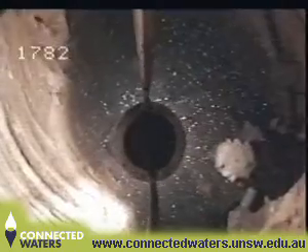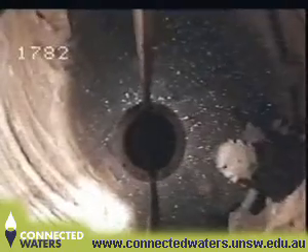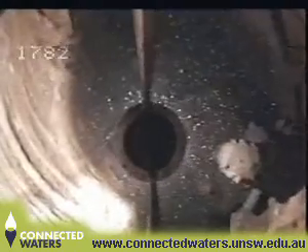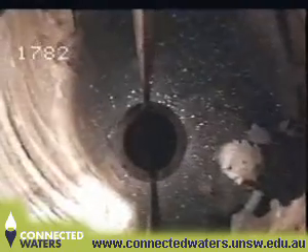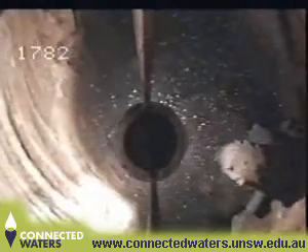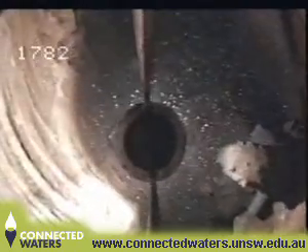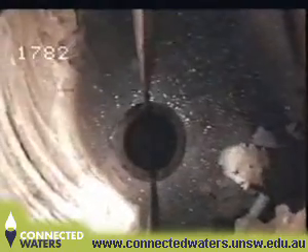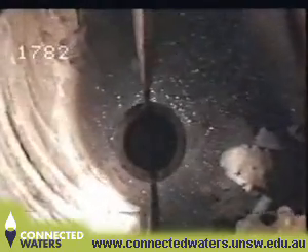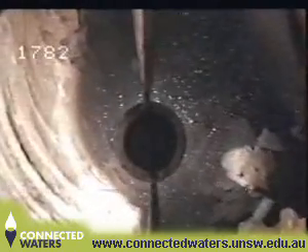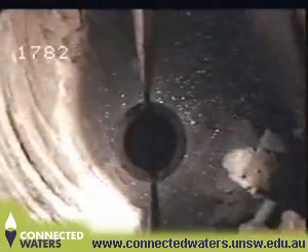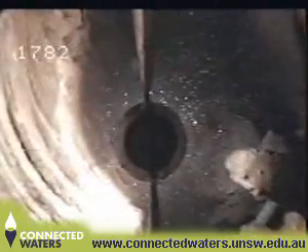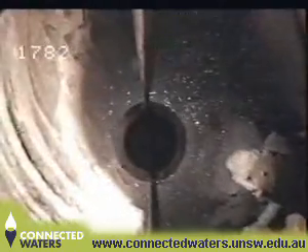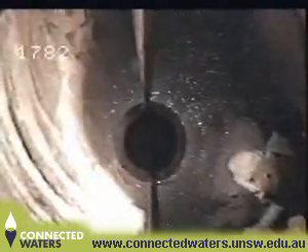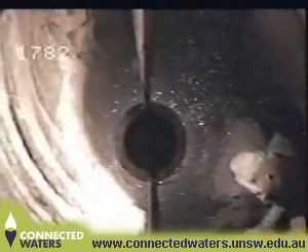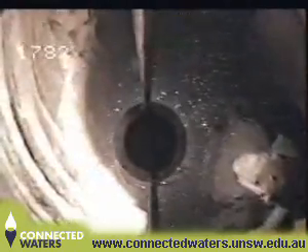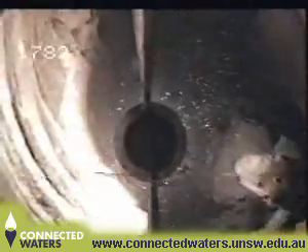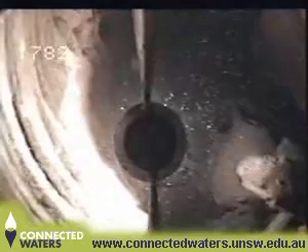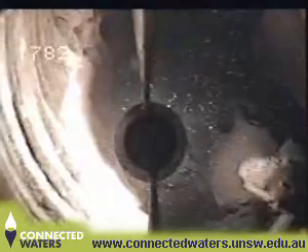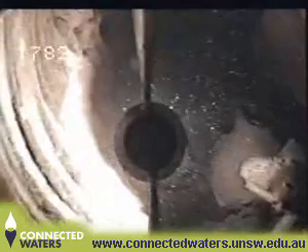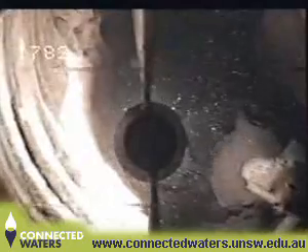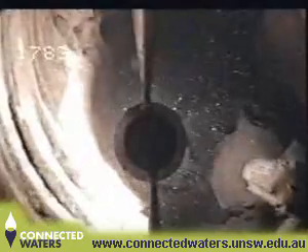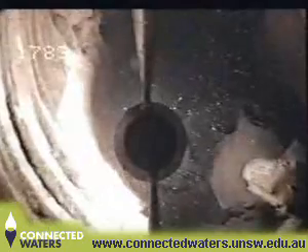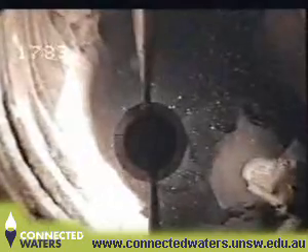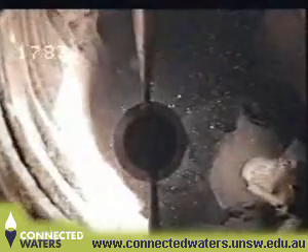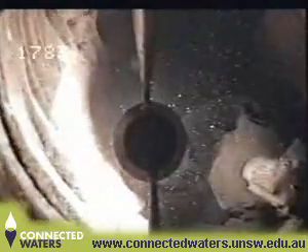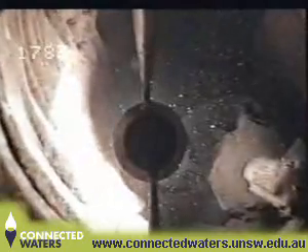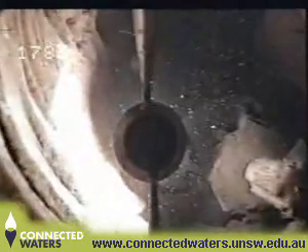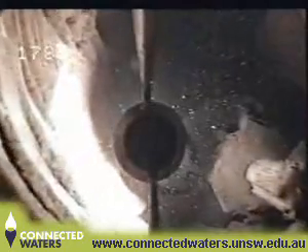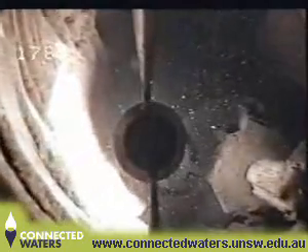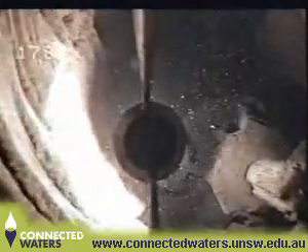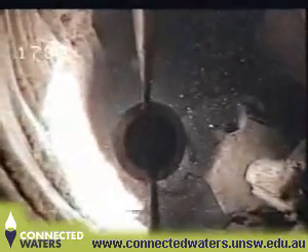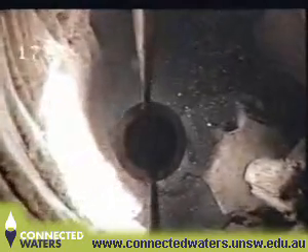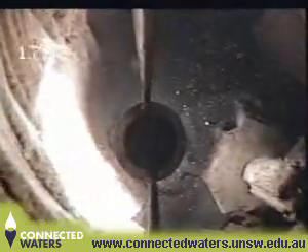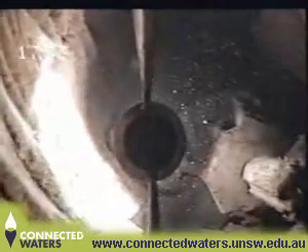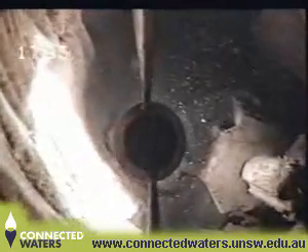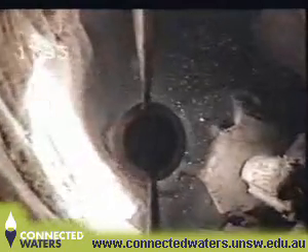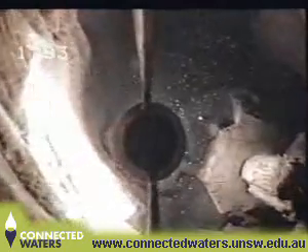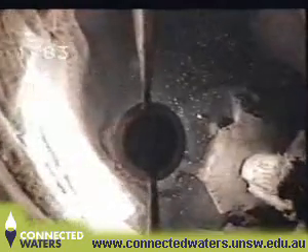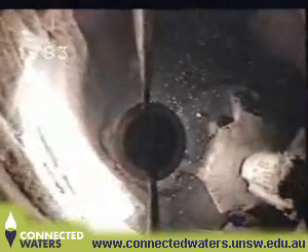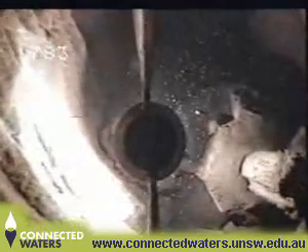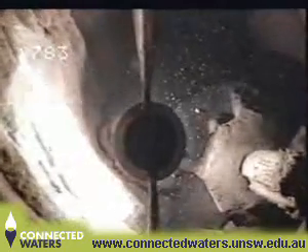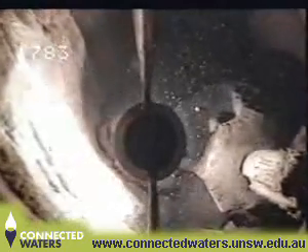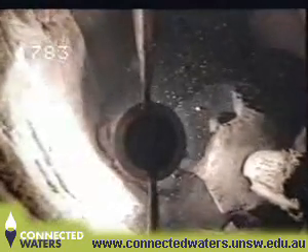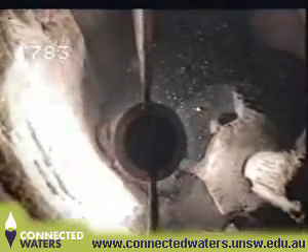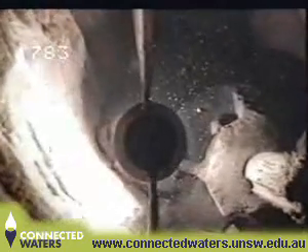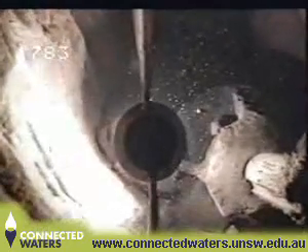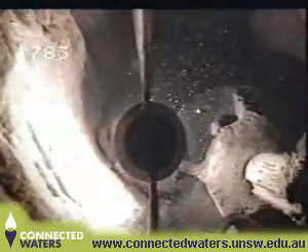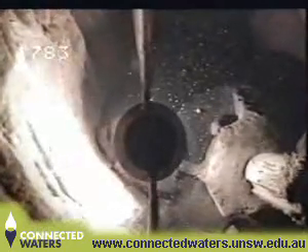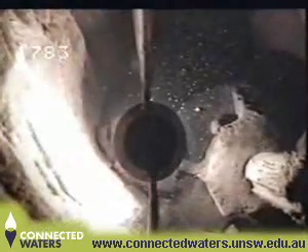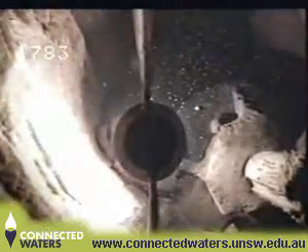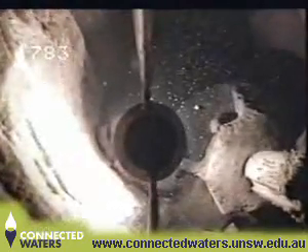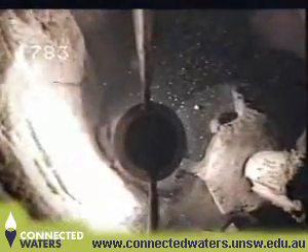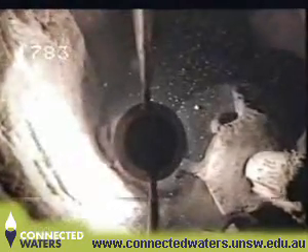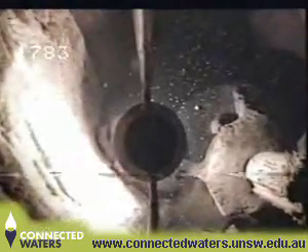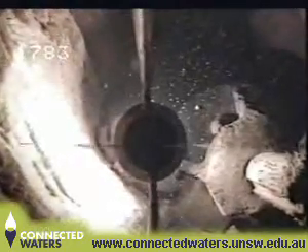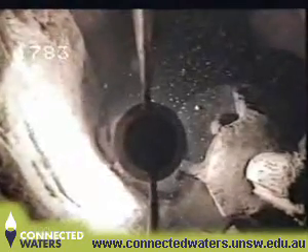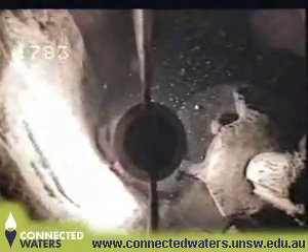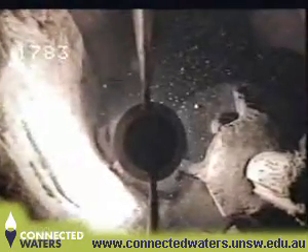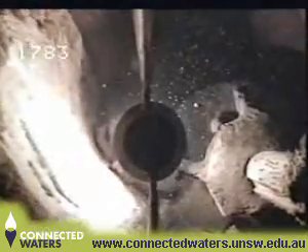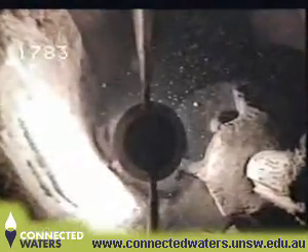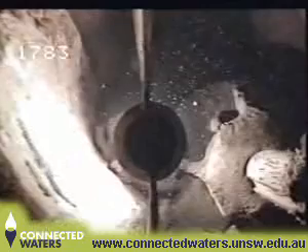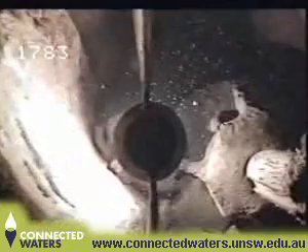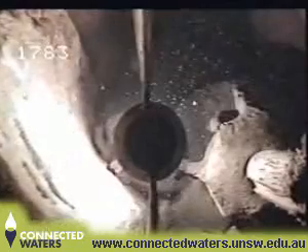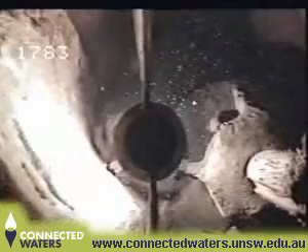The camera was run again, showing the motor laying hard against the wall, with part of the flange on top of the pump broken off.